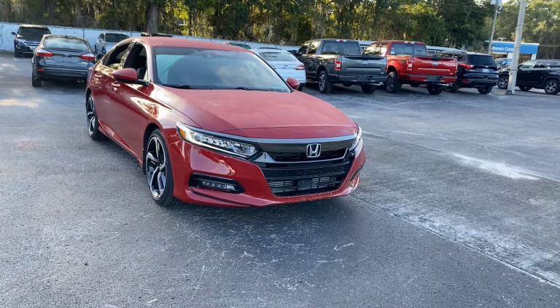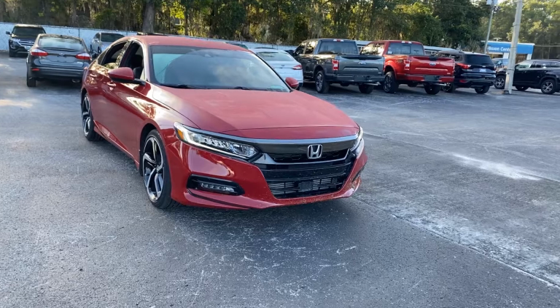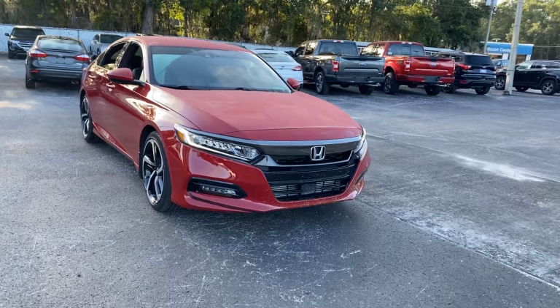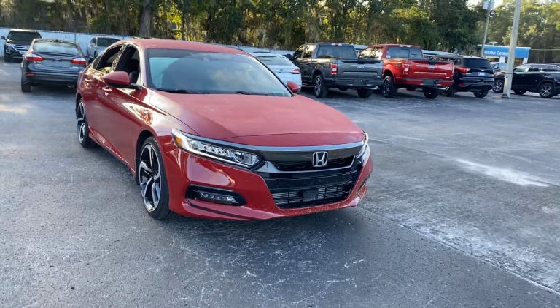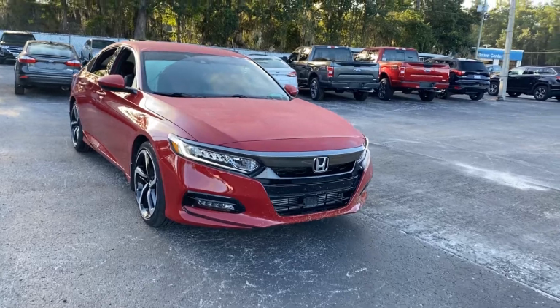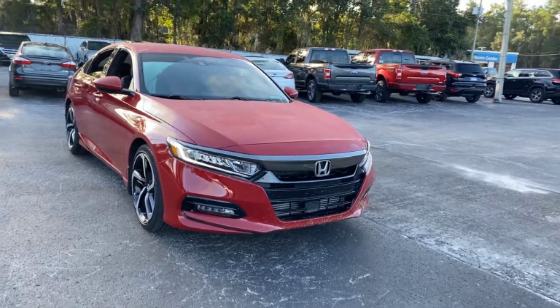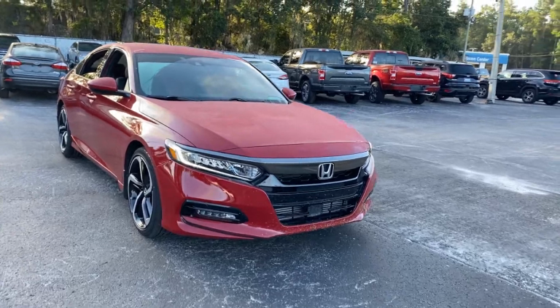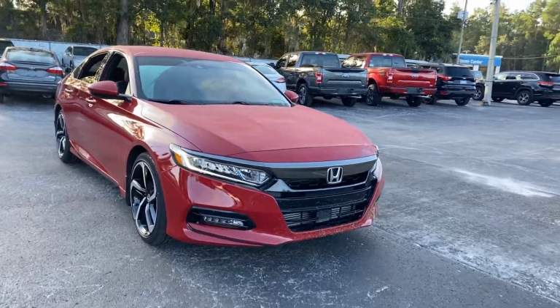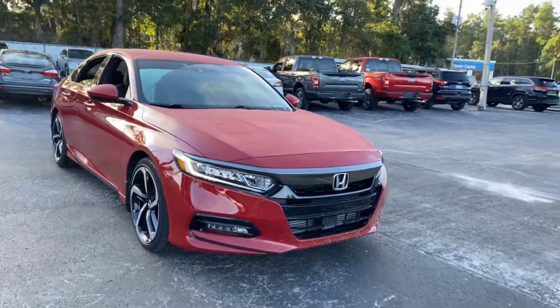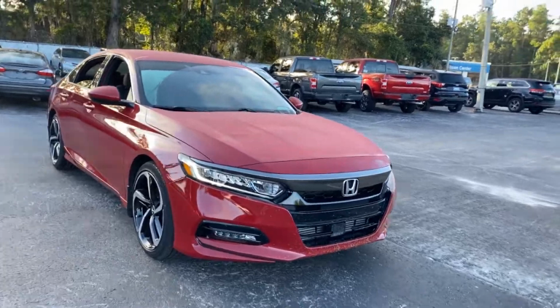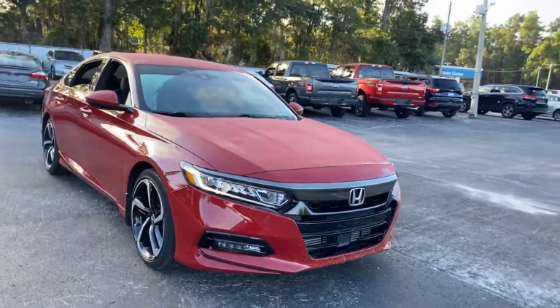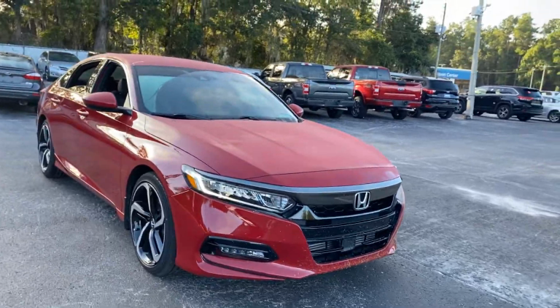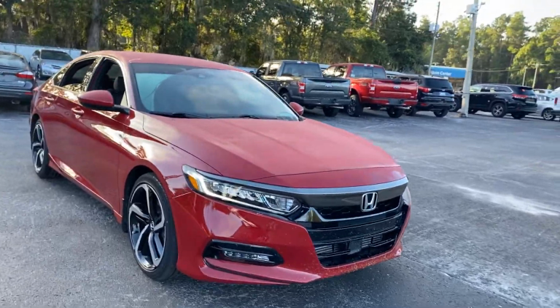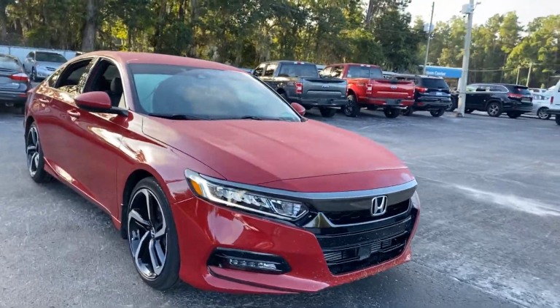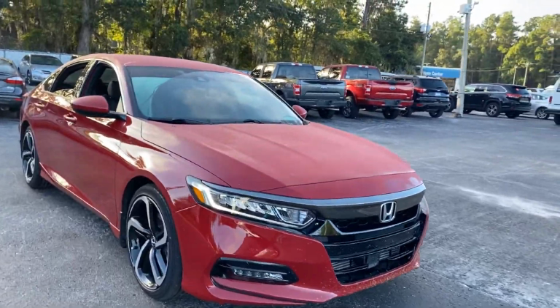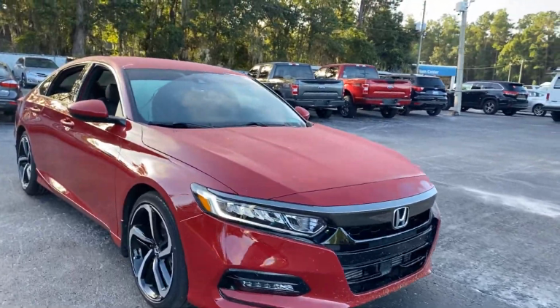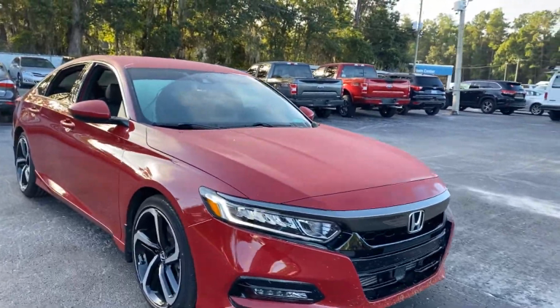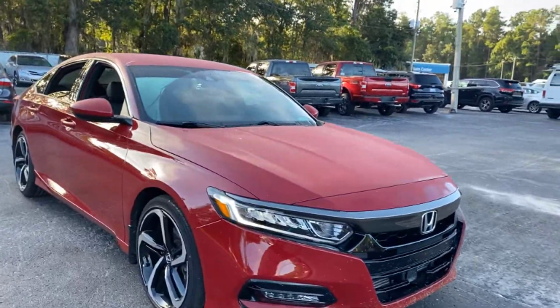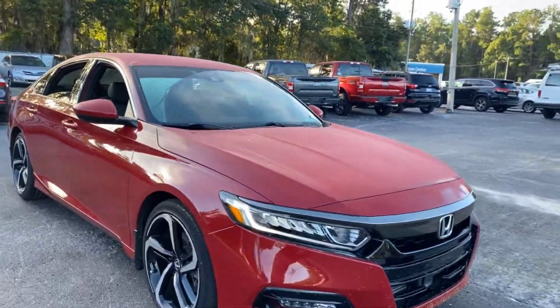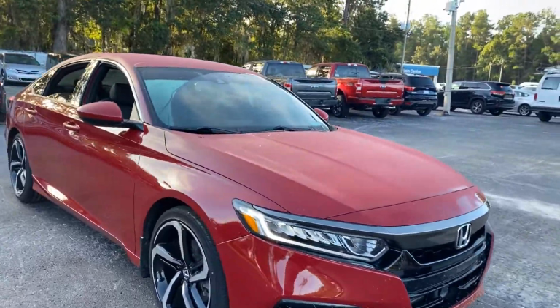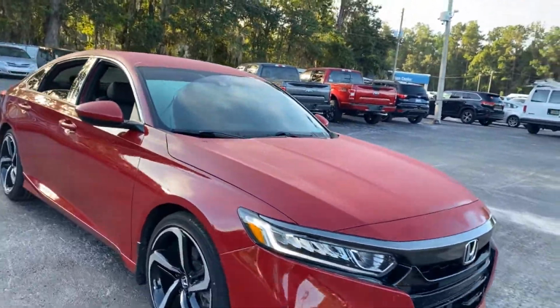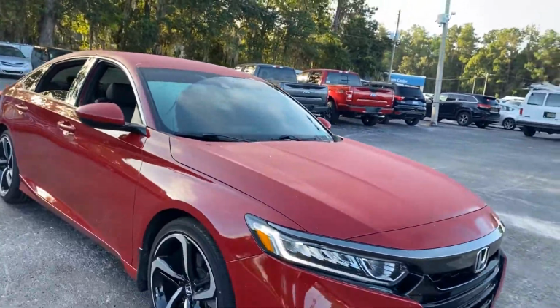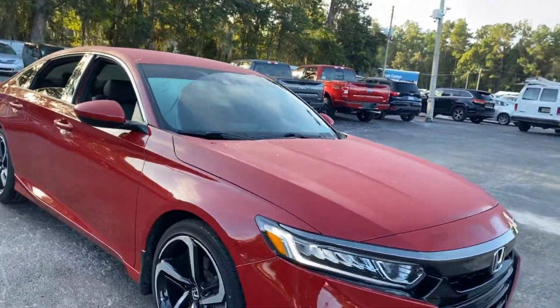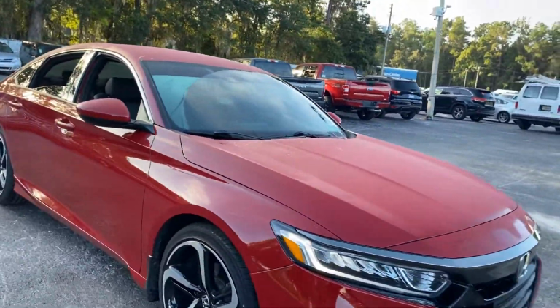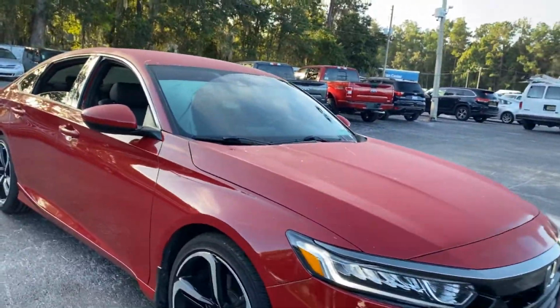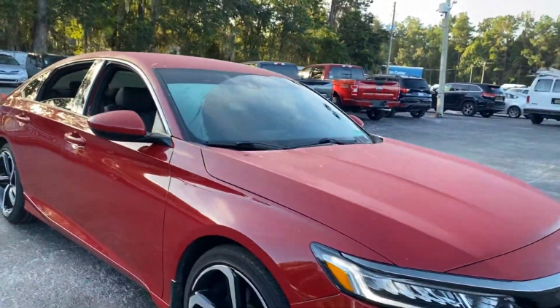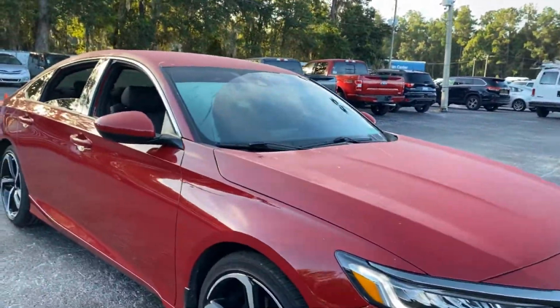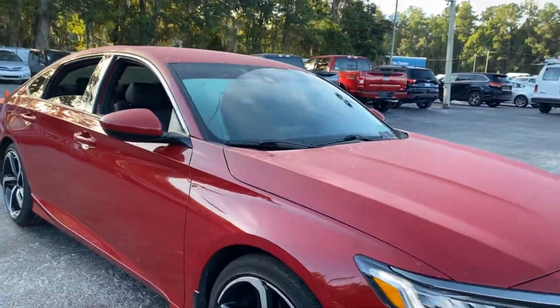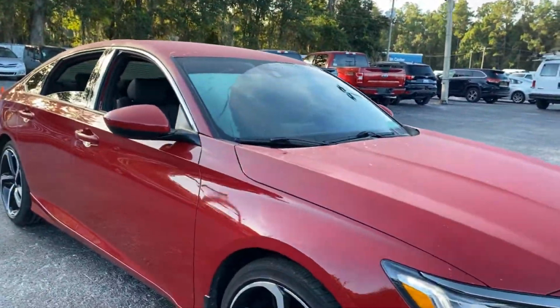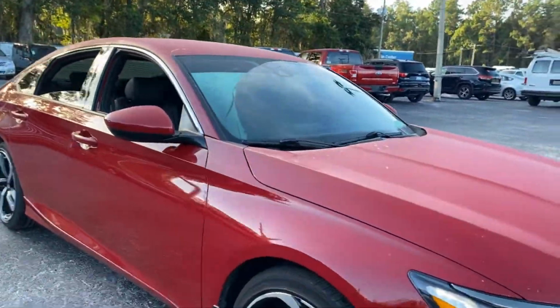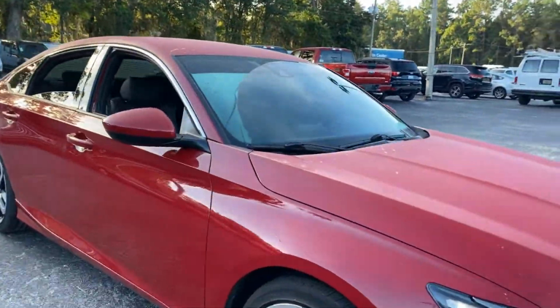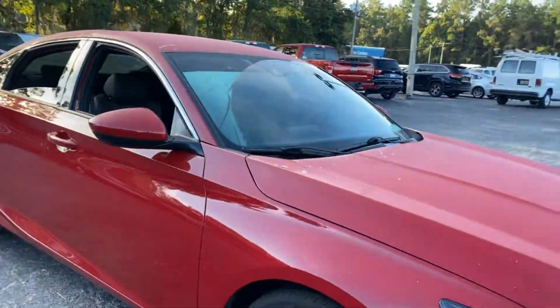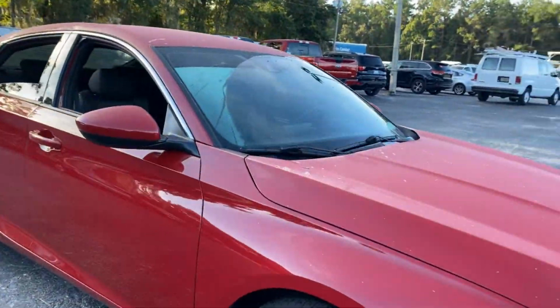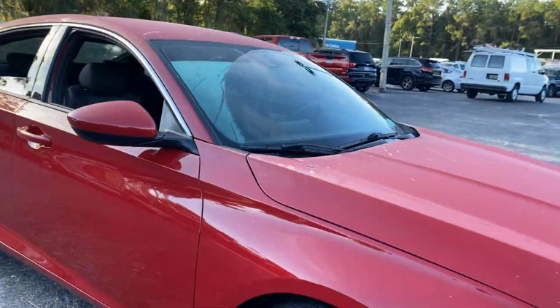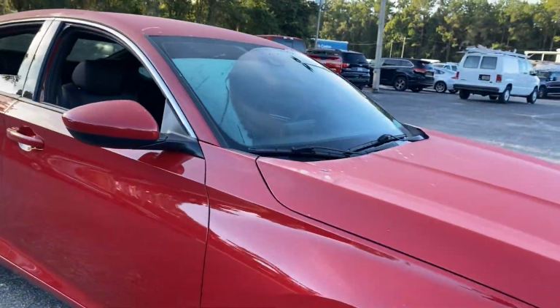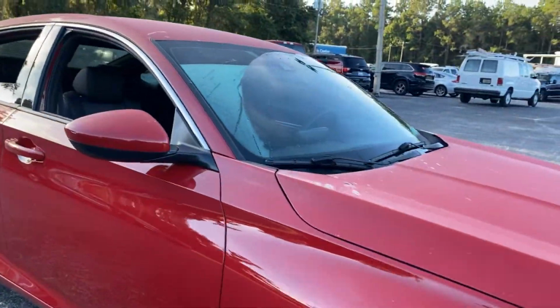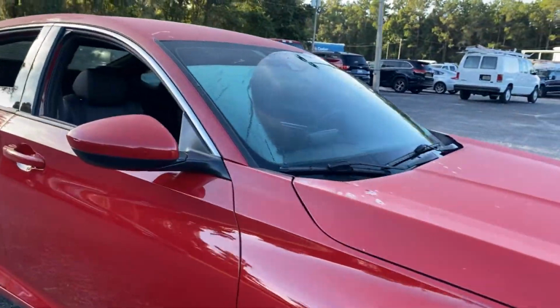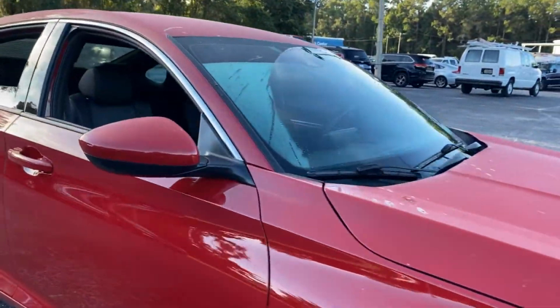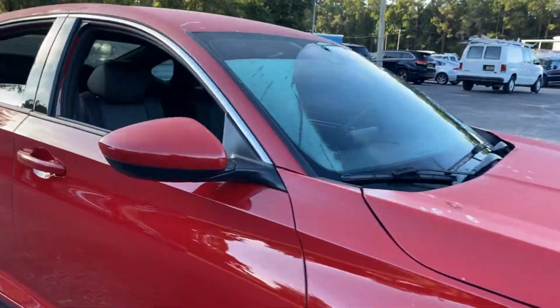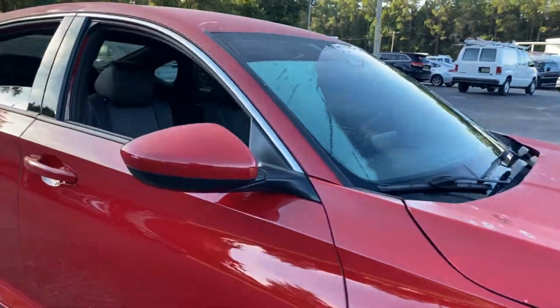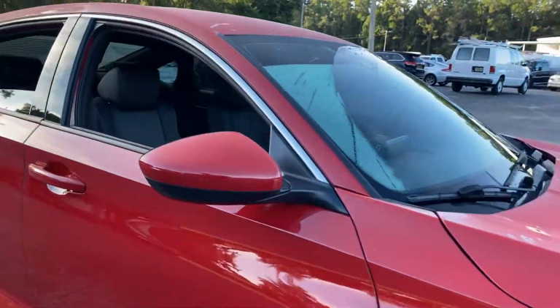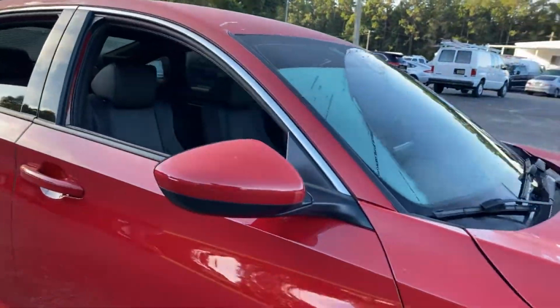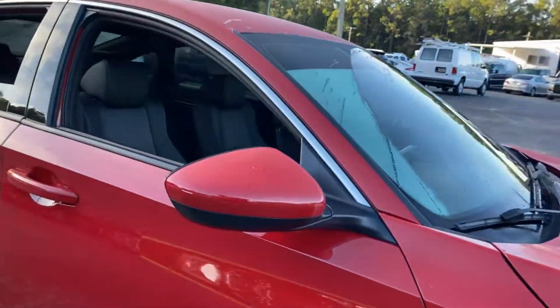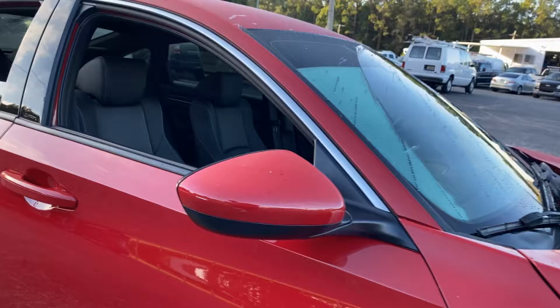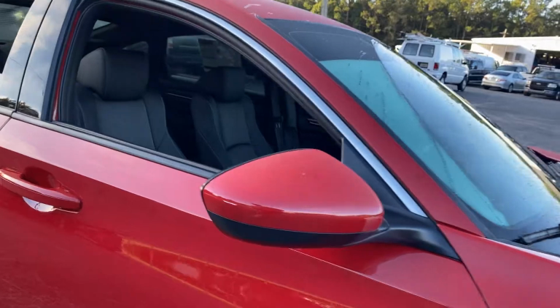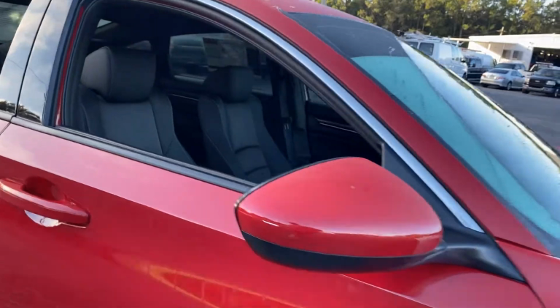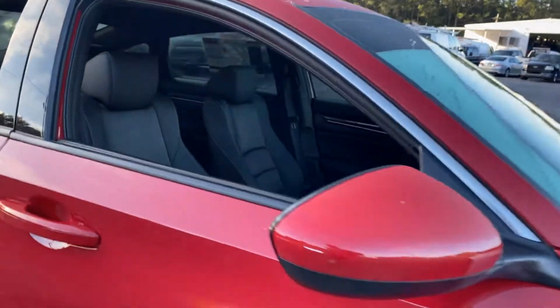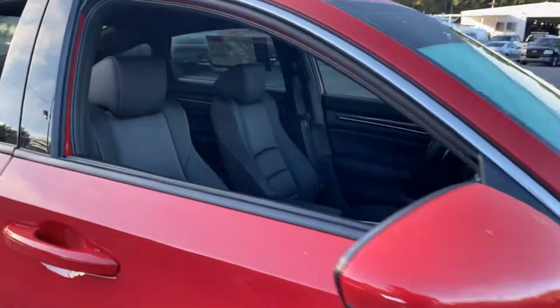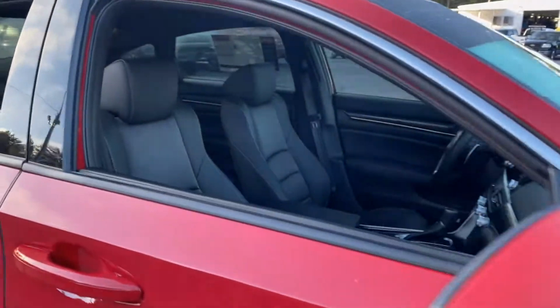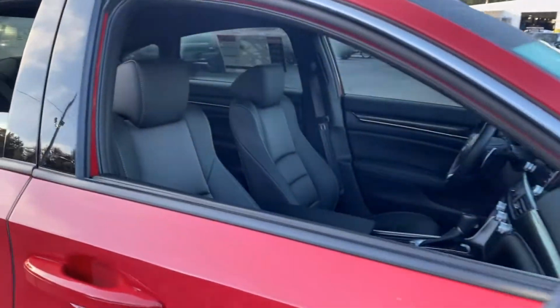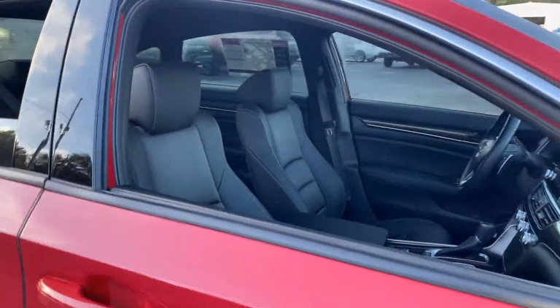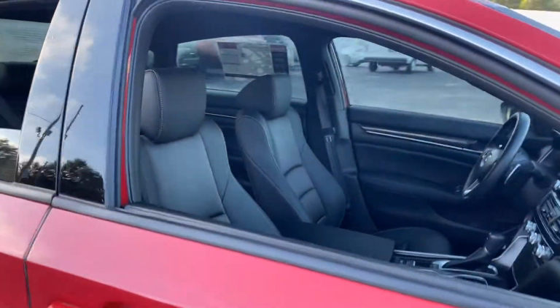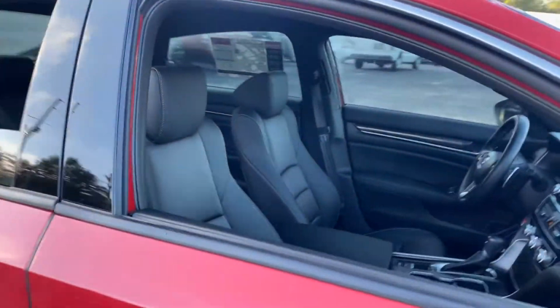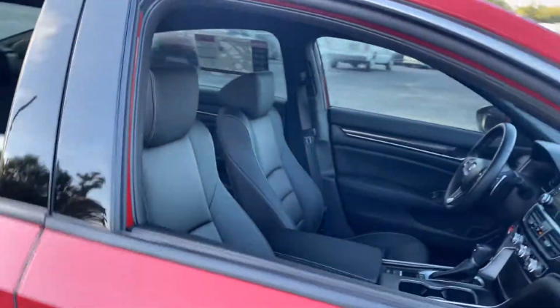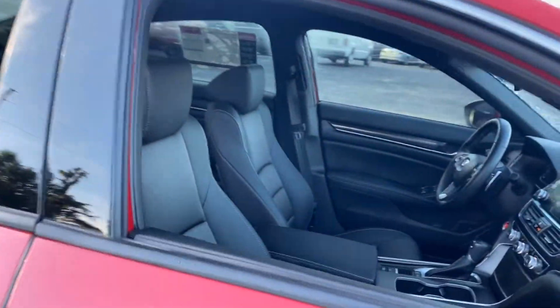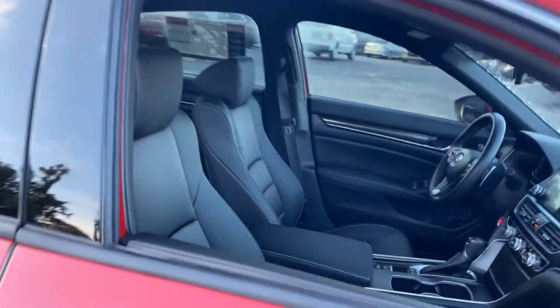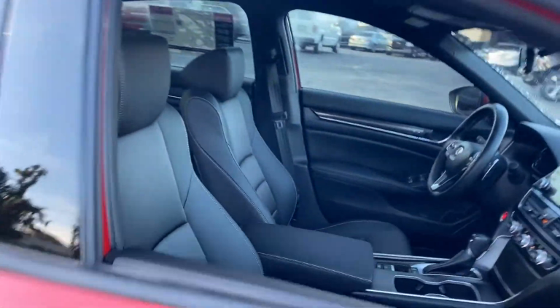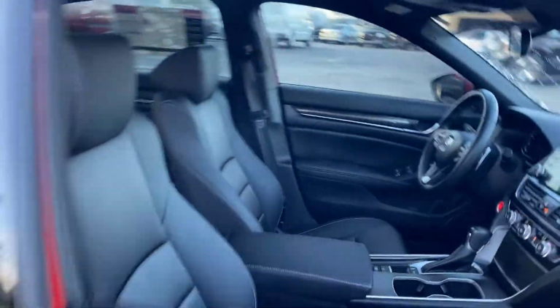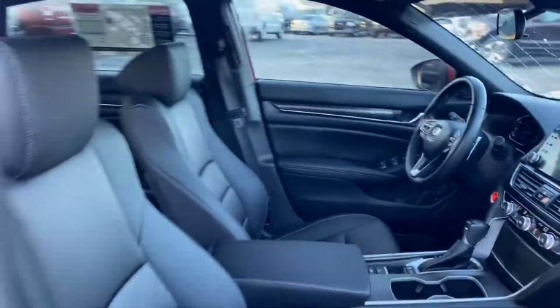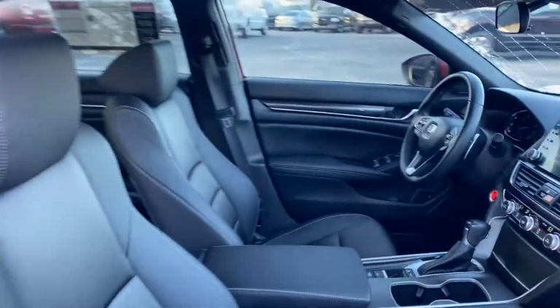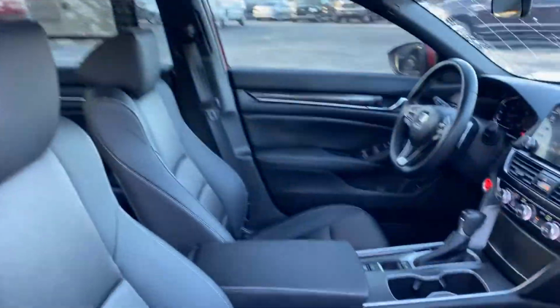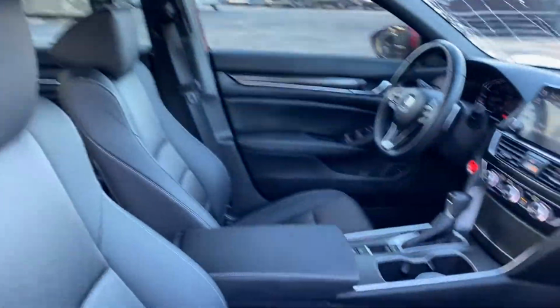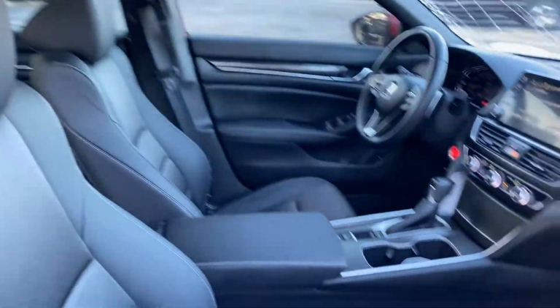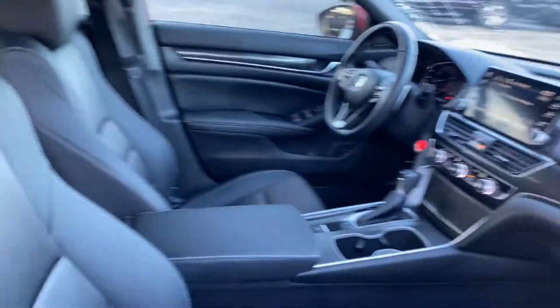This is a 2019 Honda Accord Sport, red over black interior.